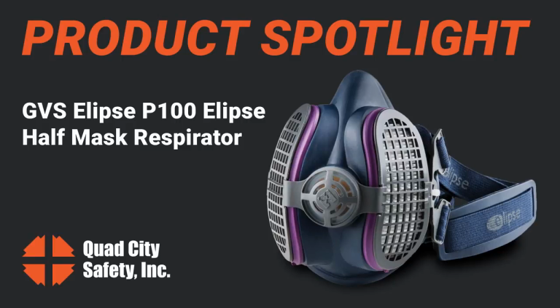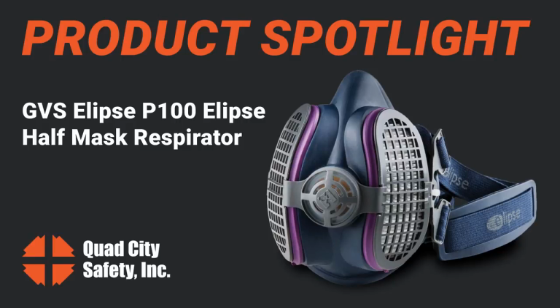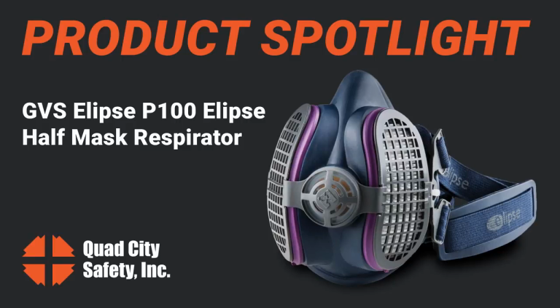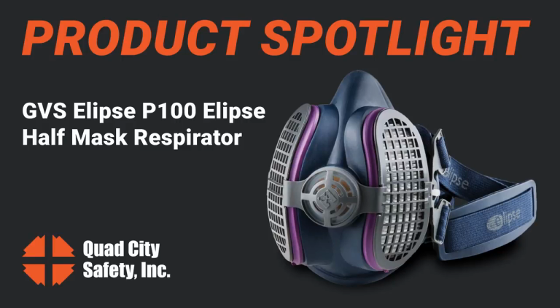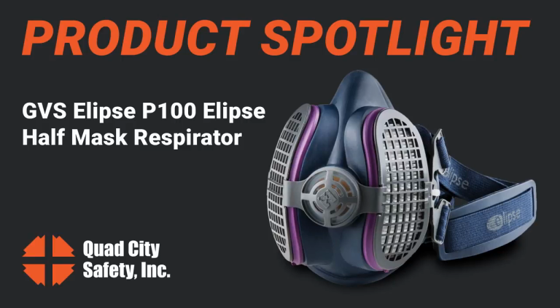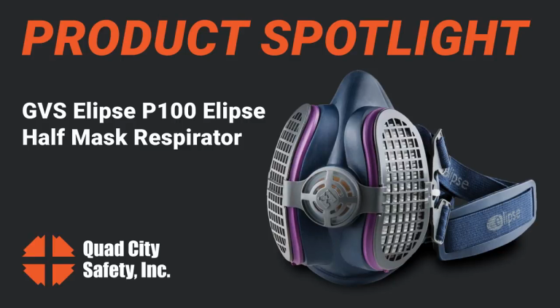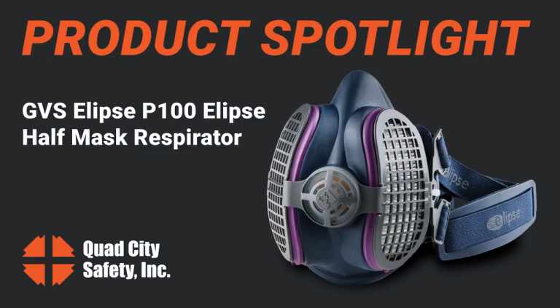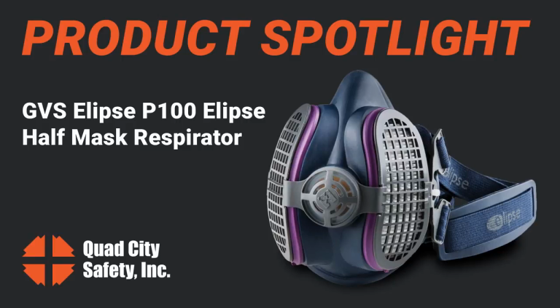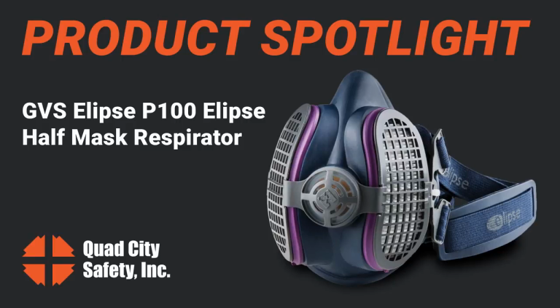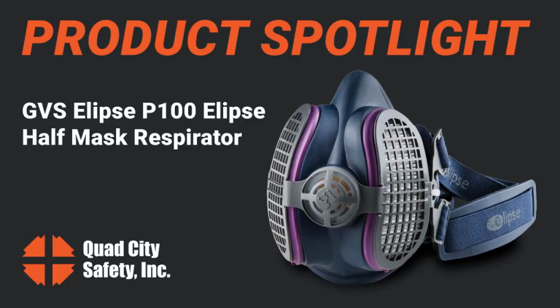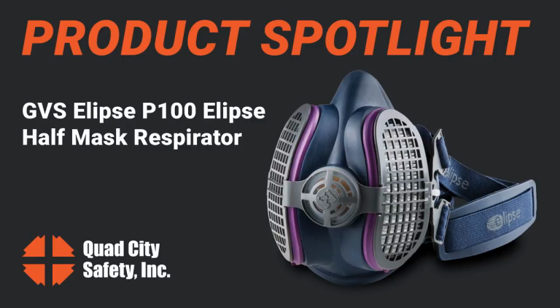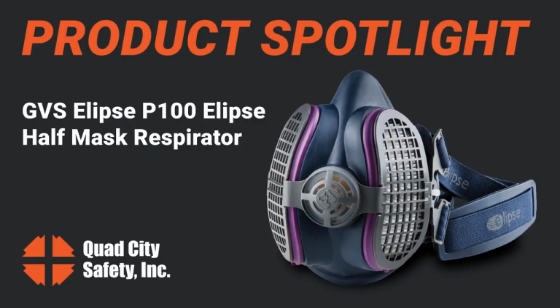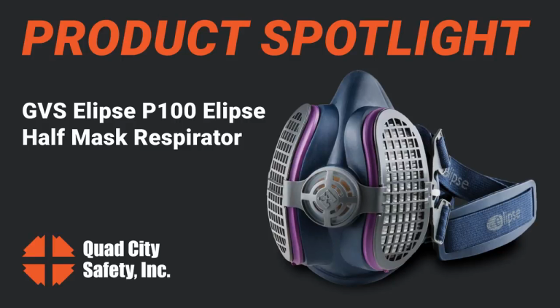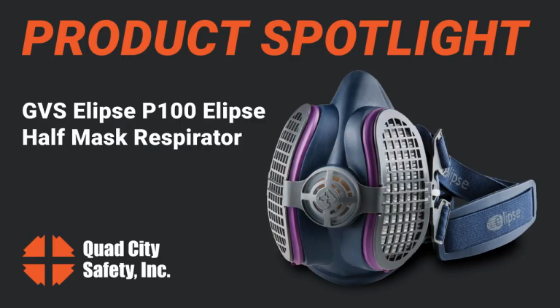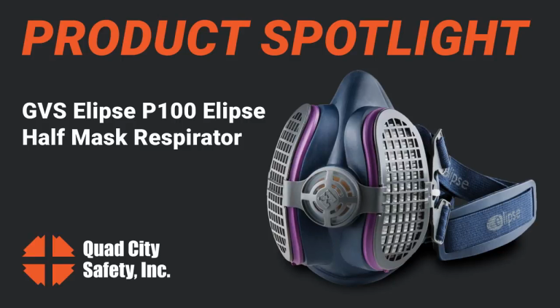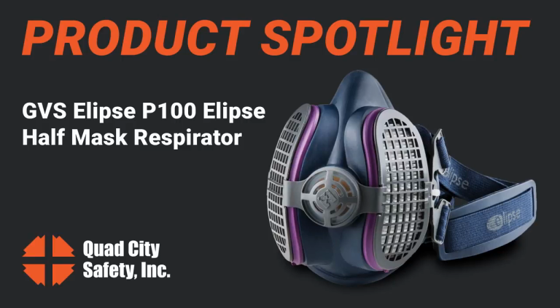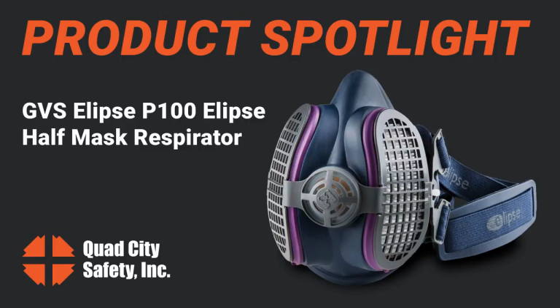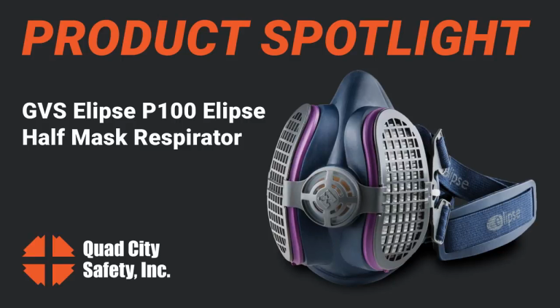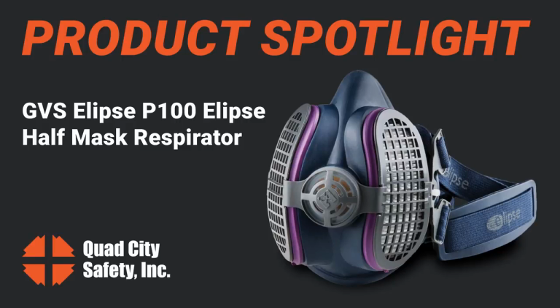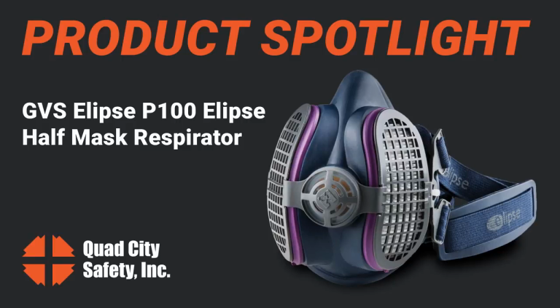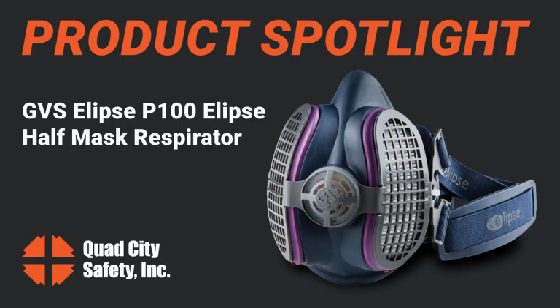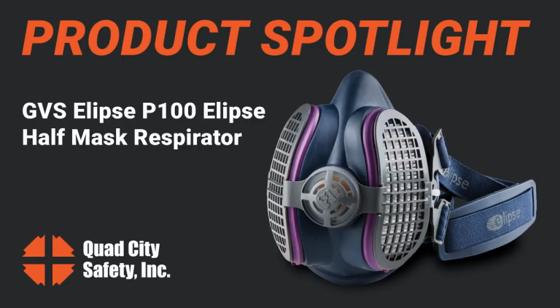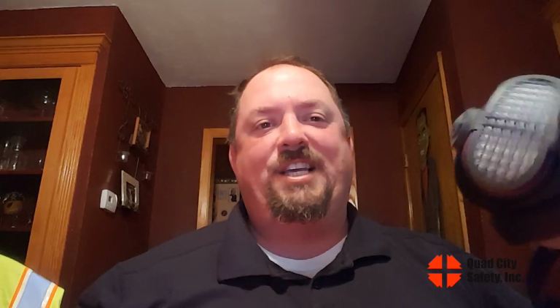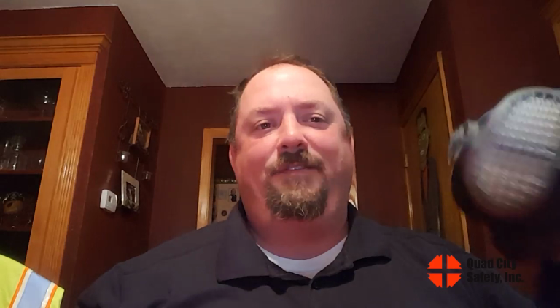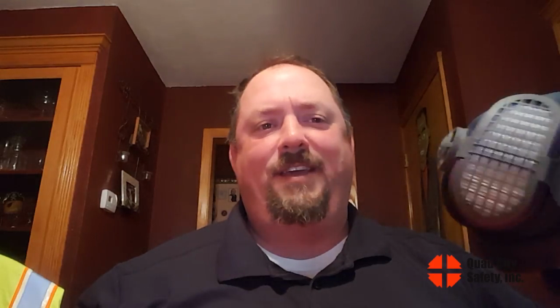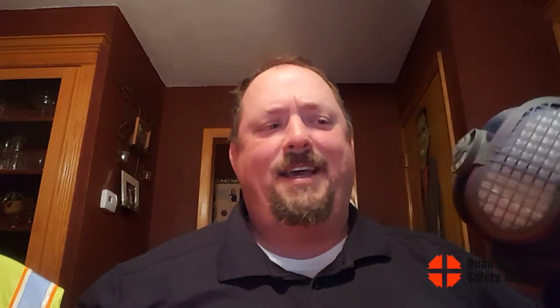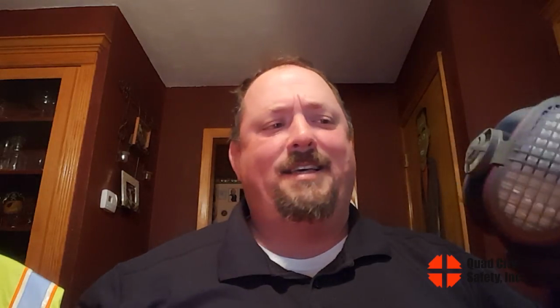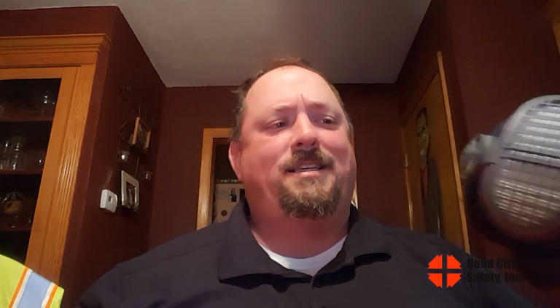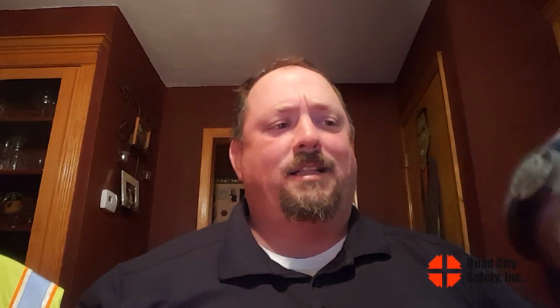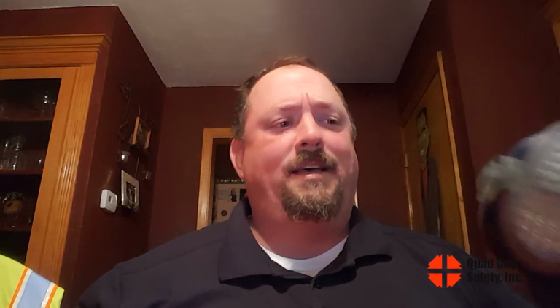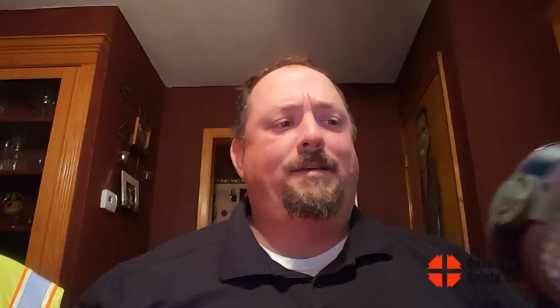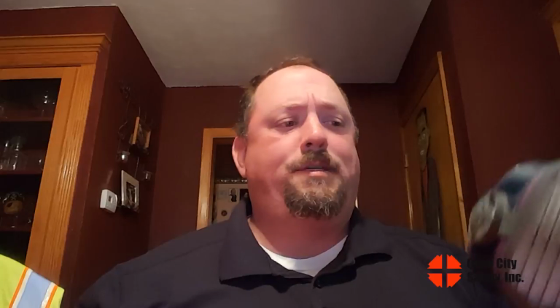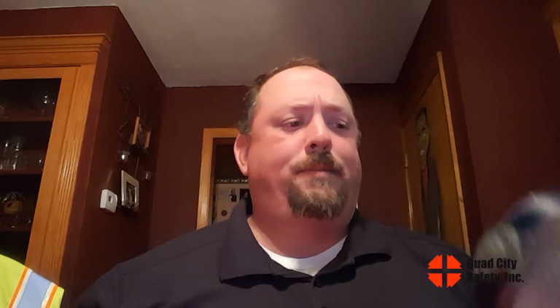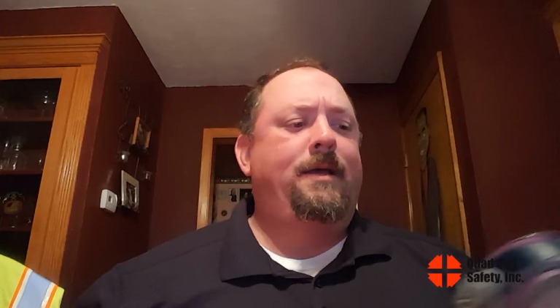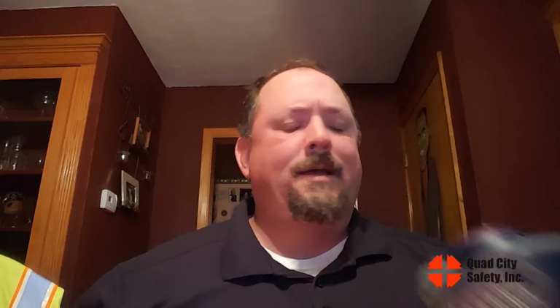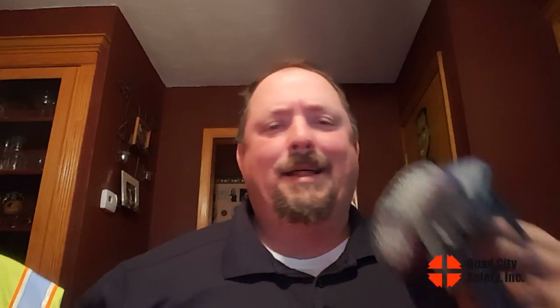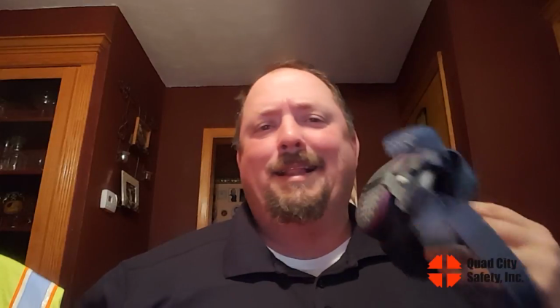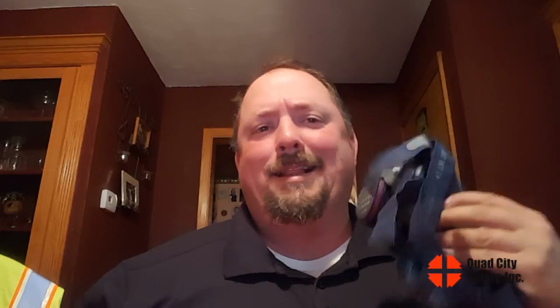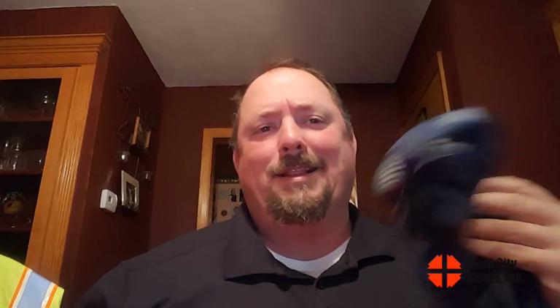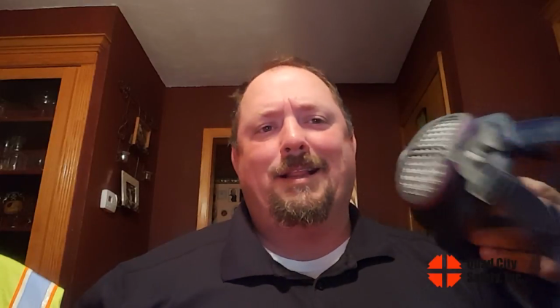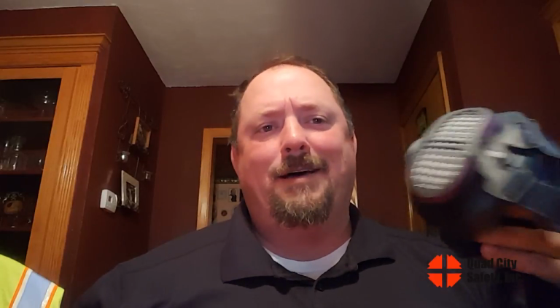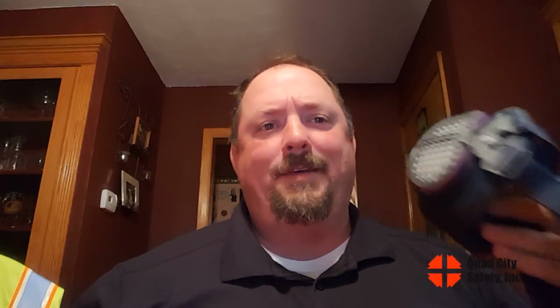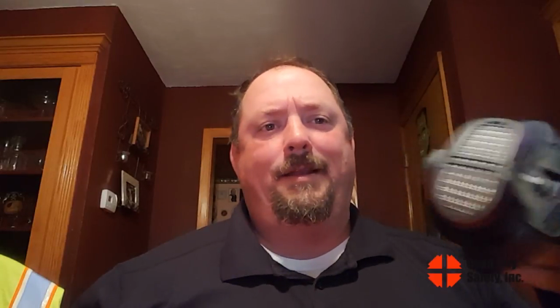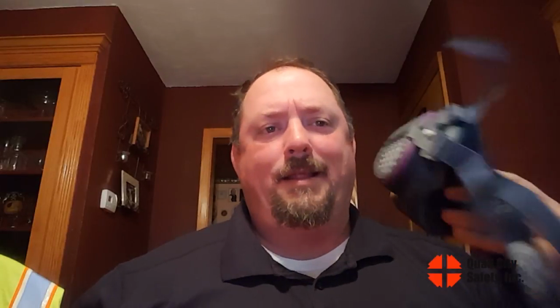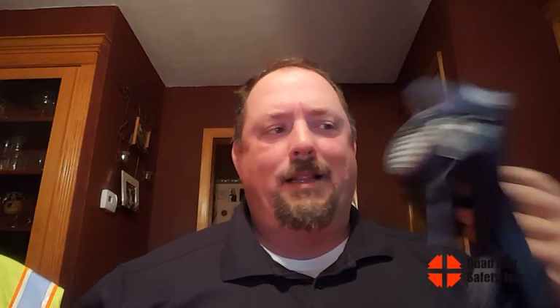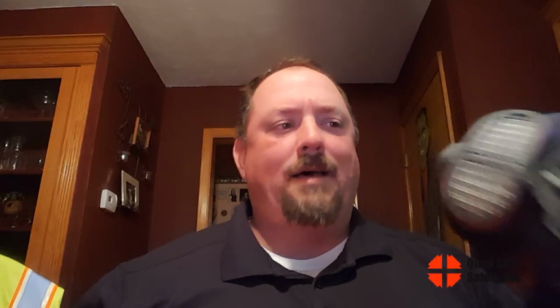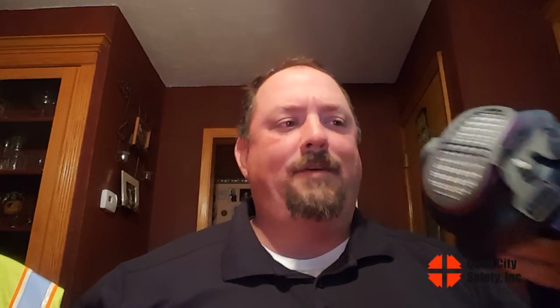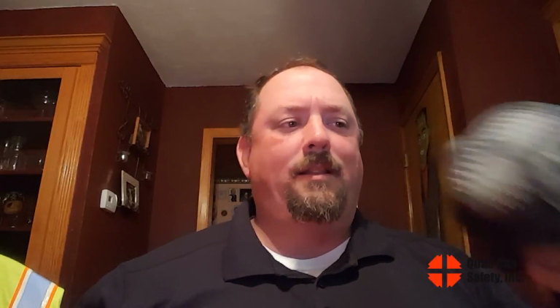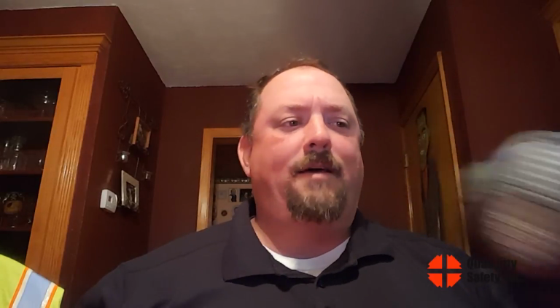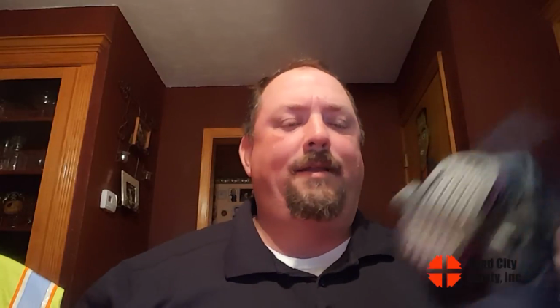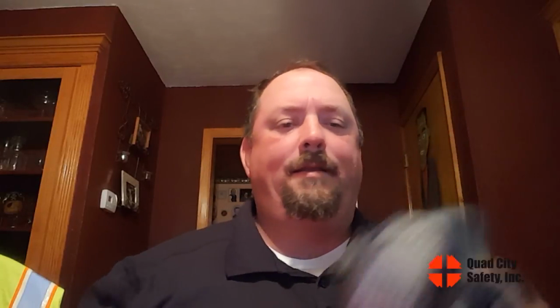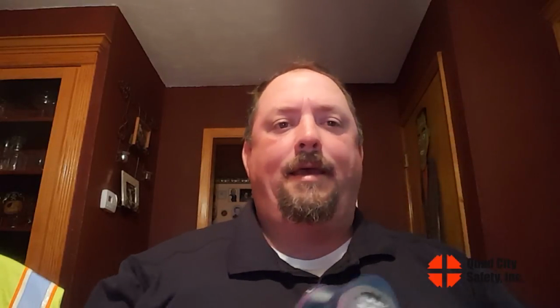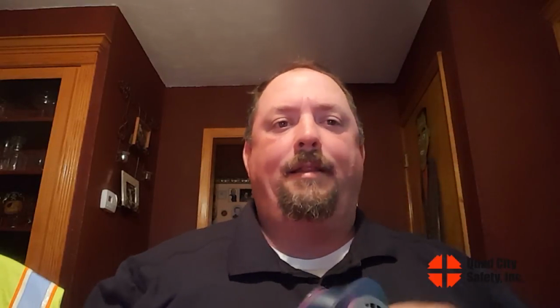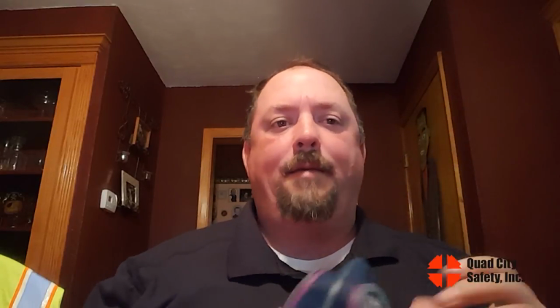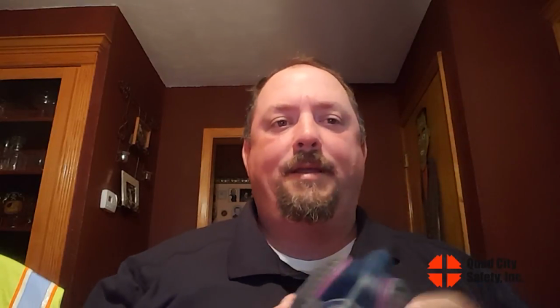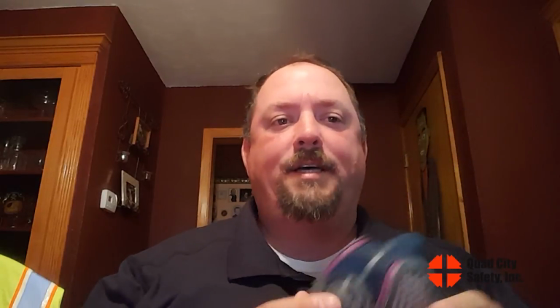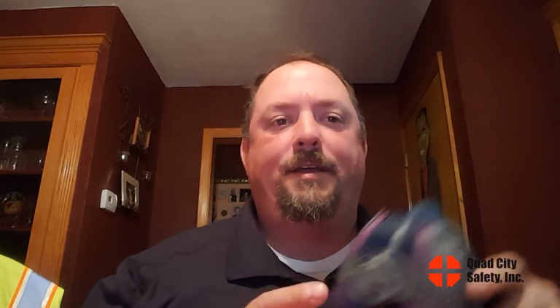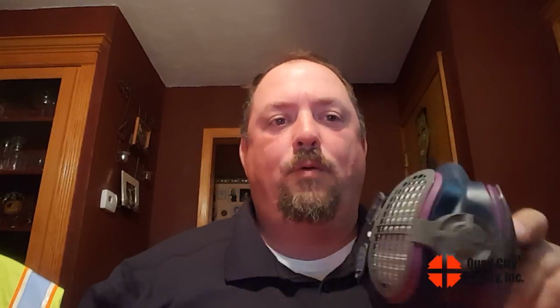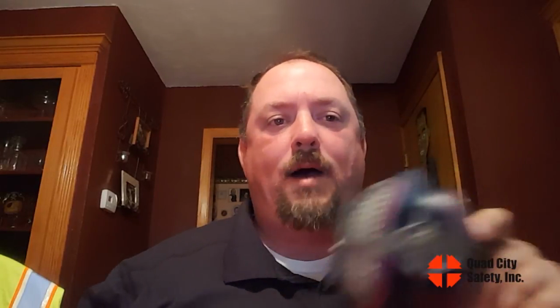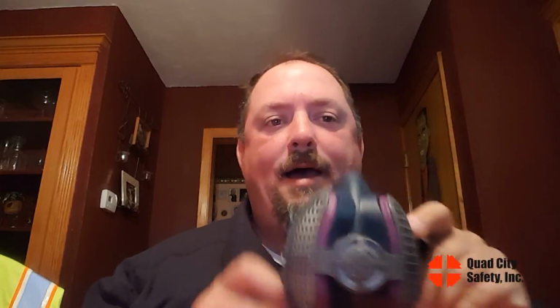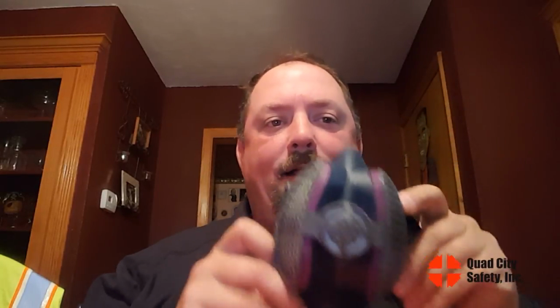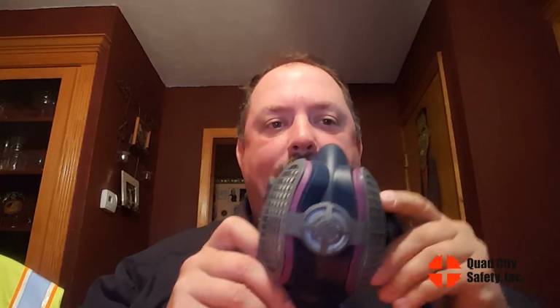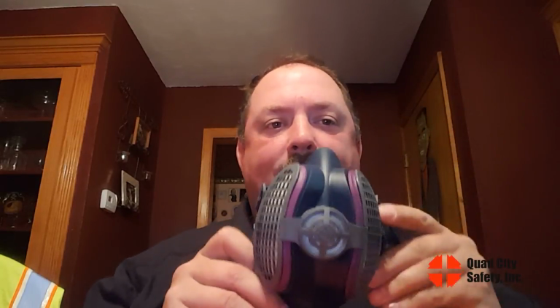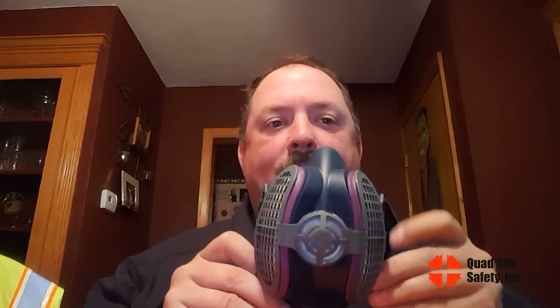The next item to talk about is the GVS Elipse. Love it, love it. And let me tell you why I love it.